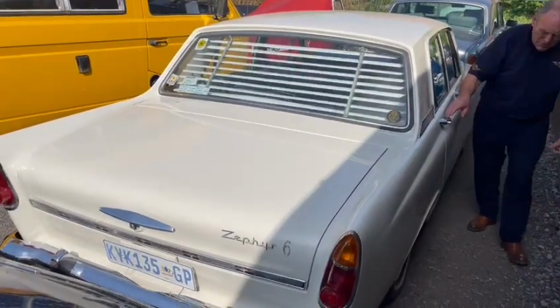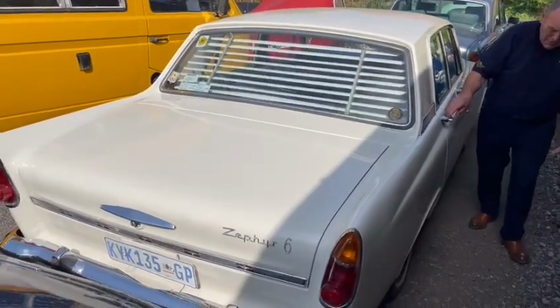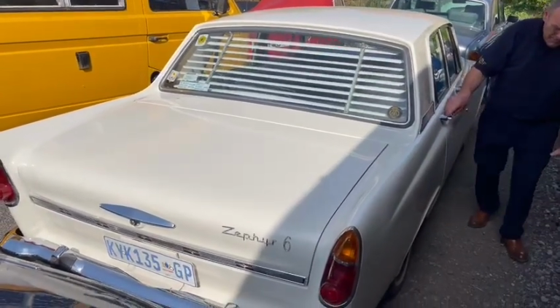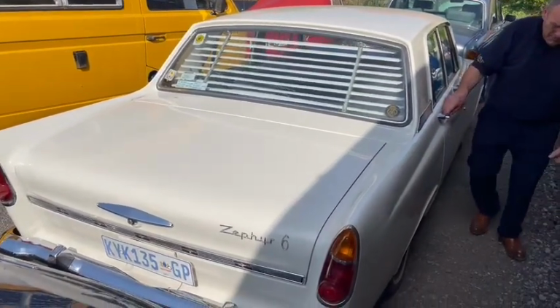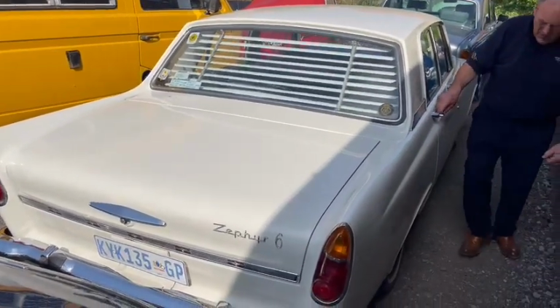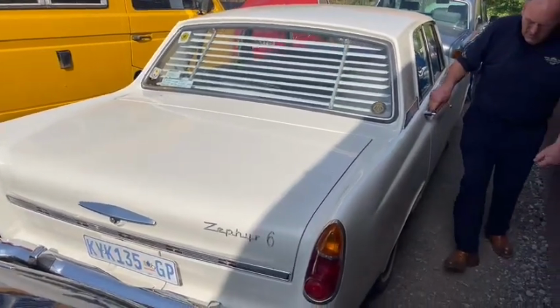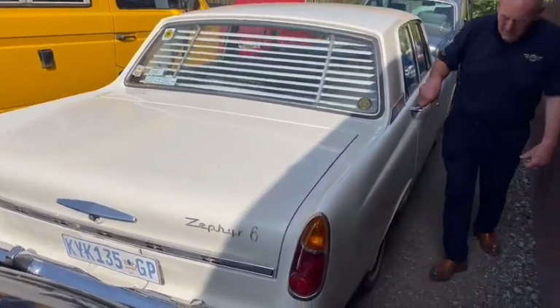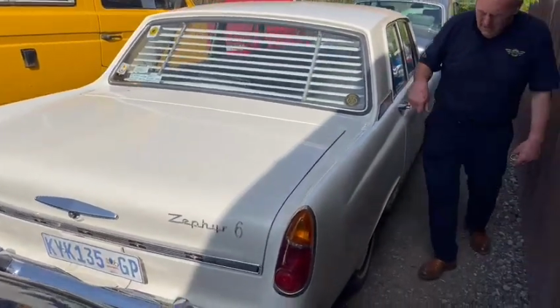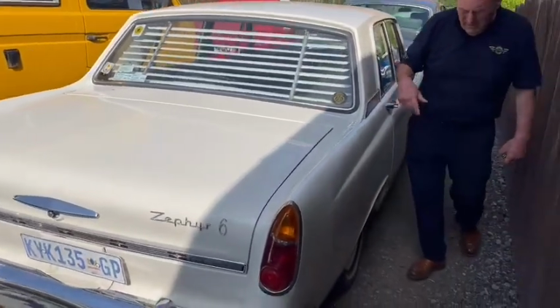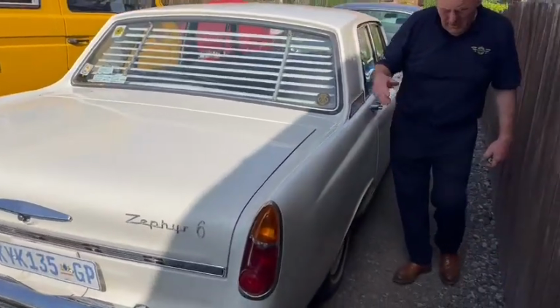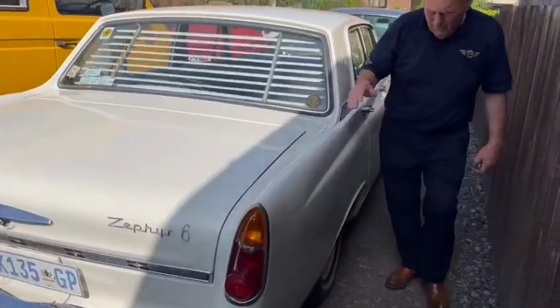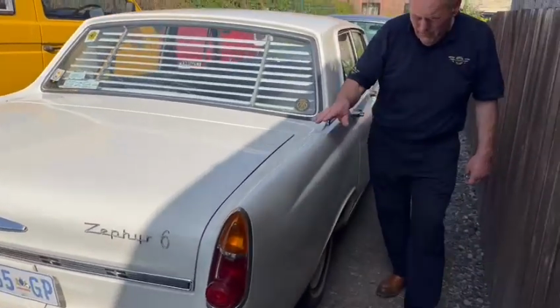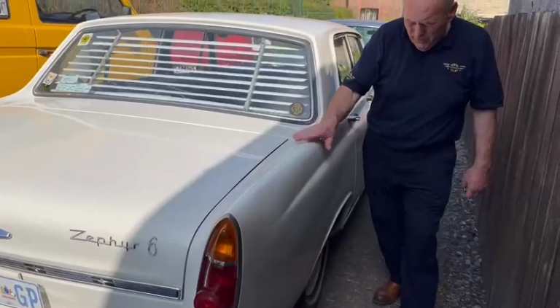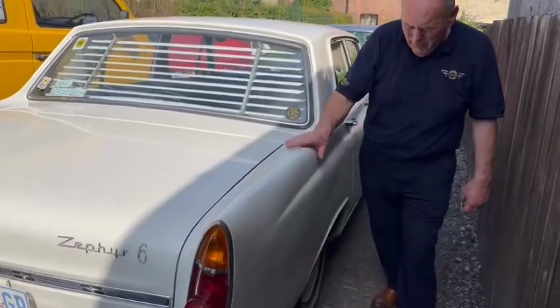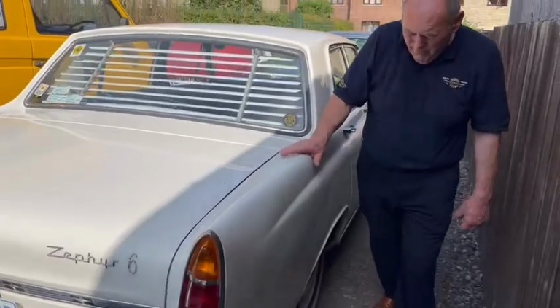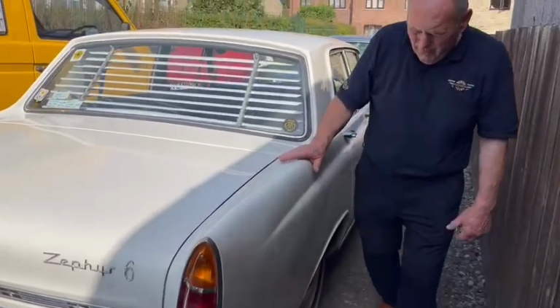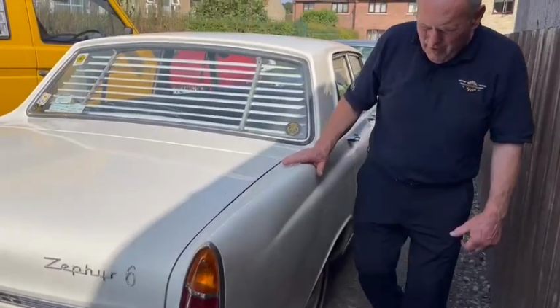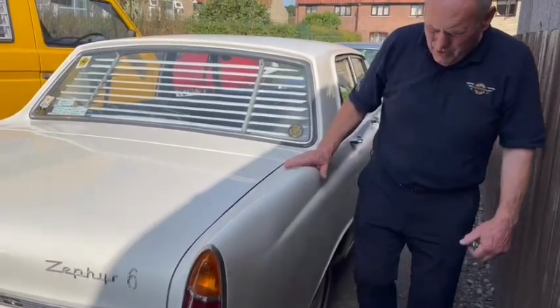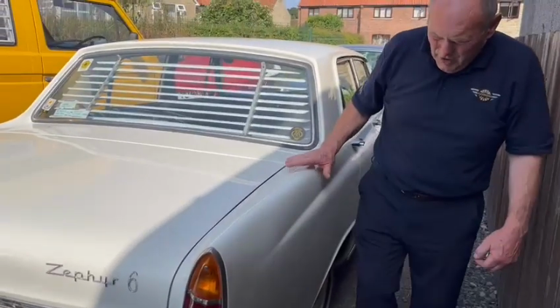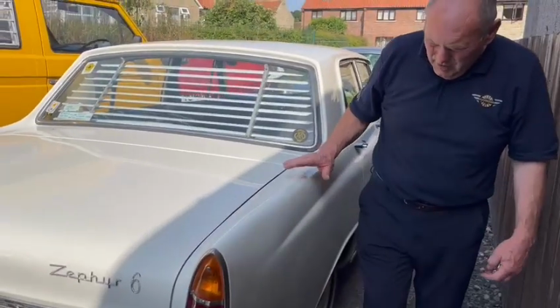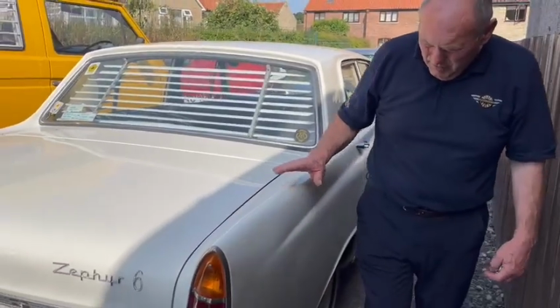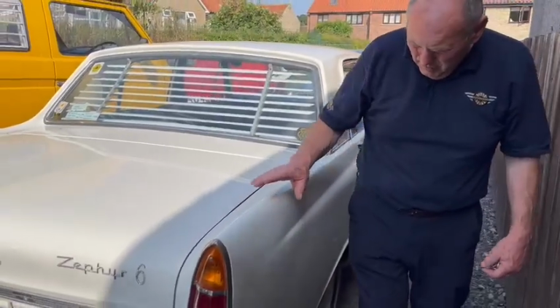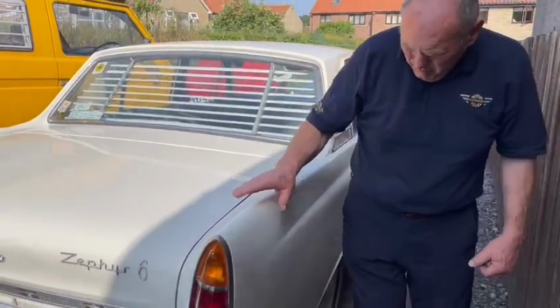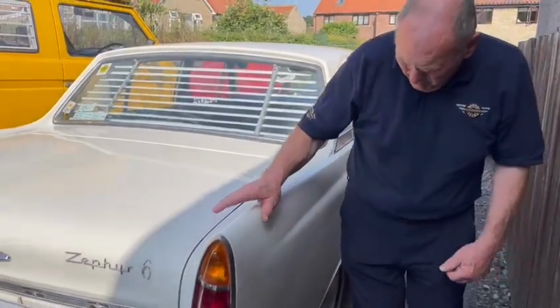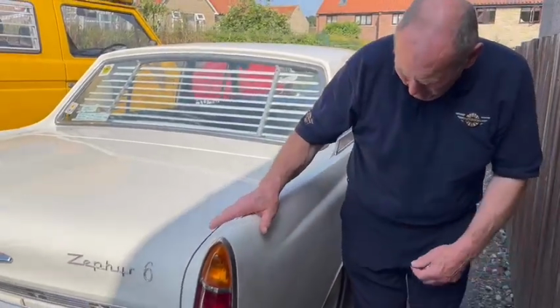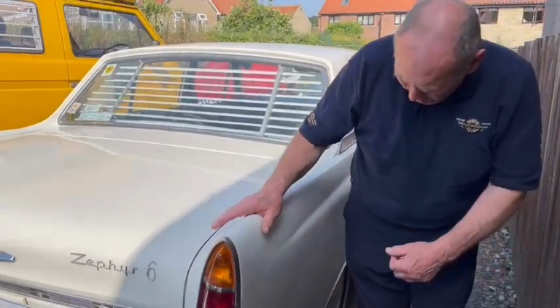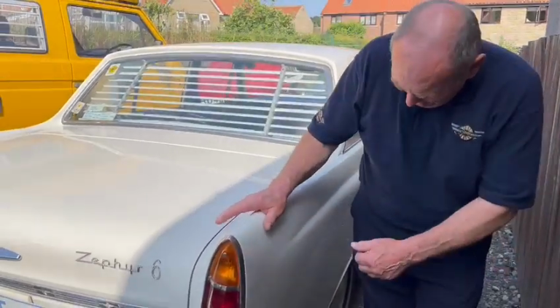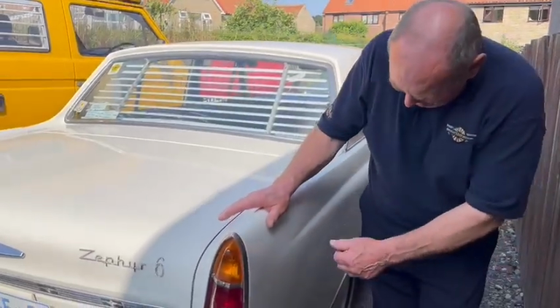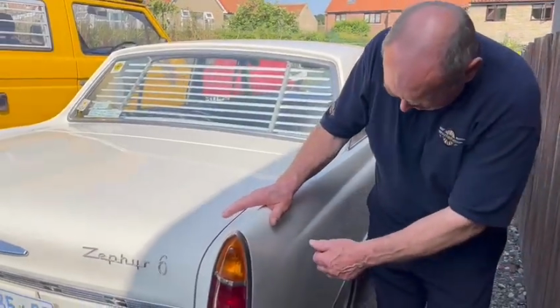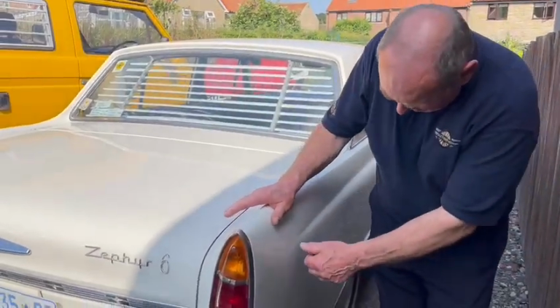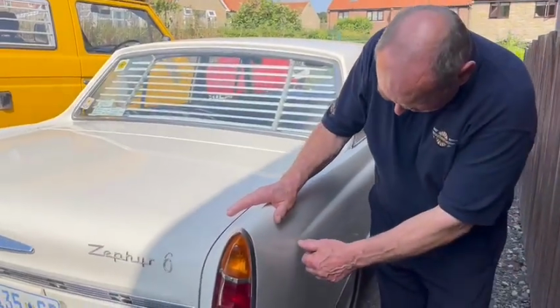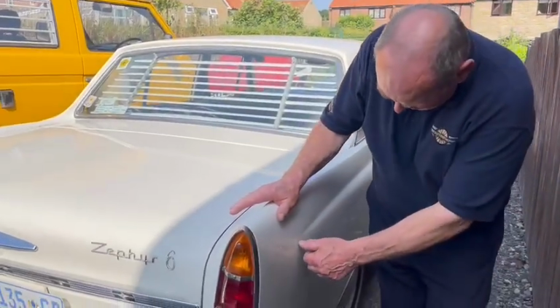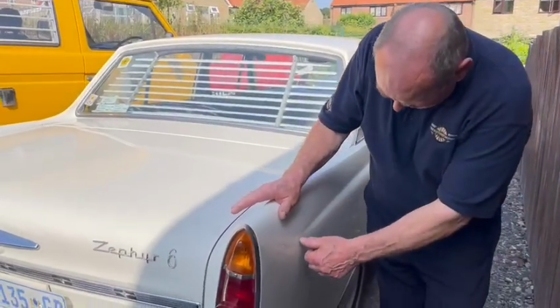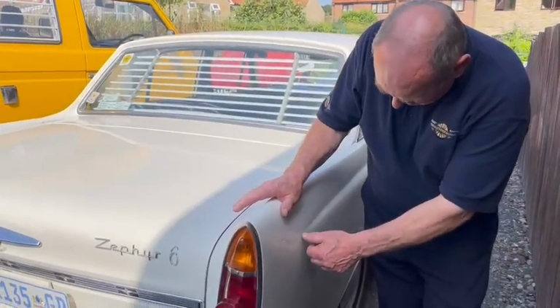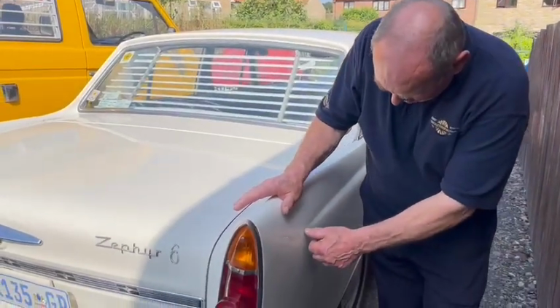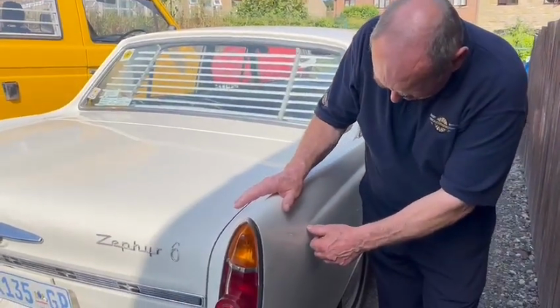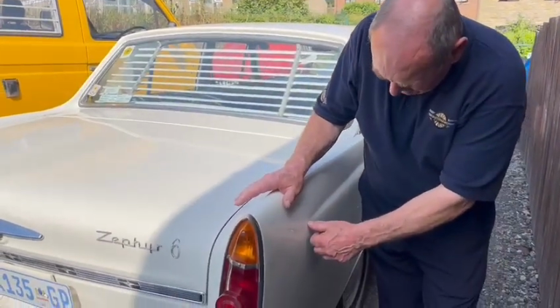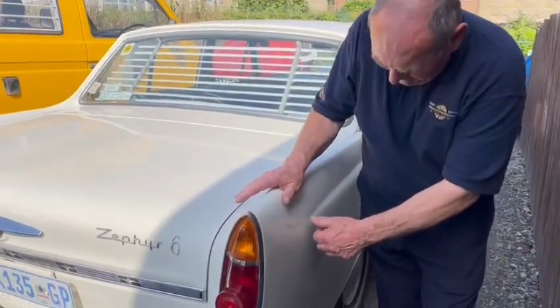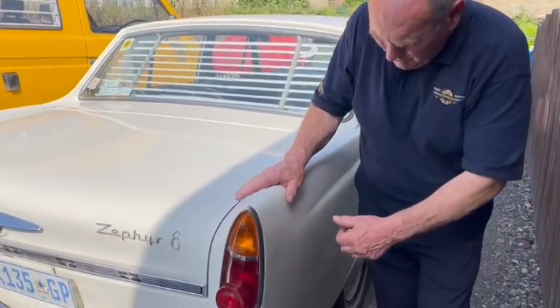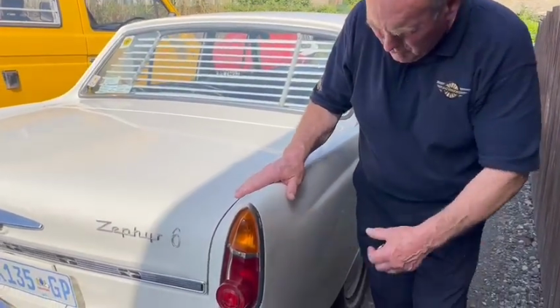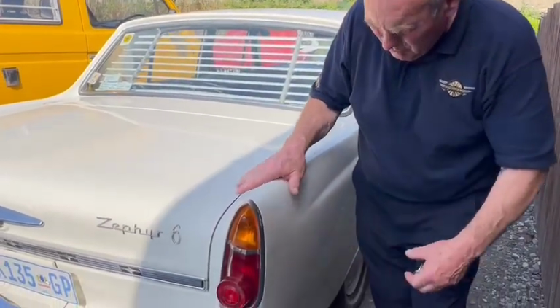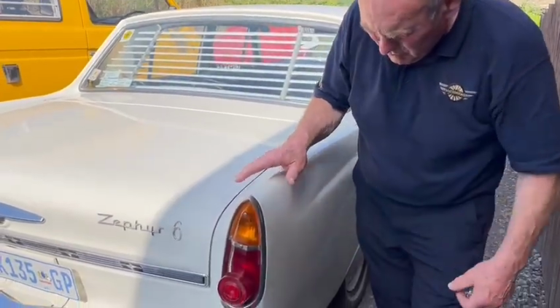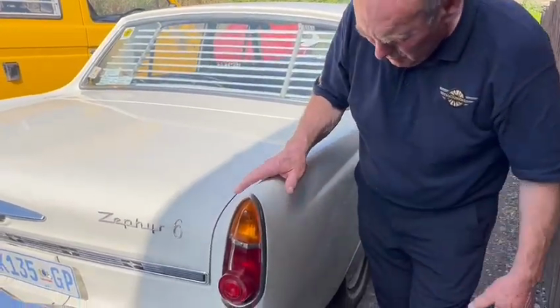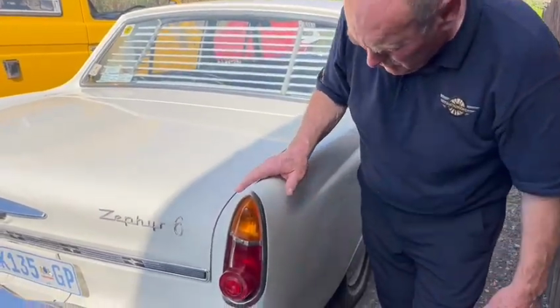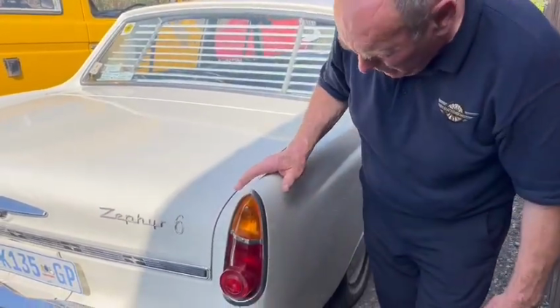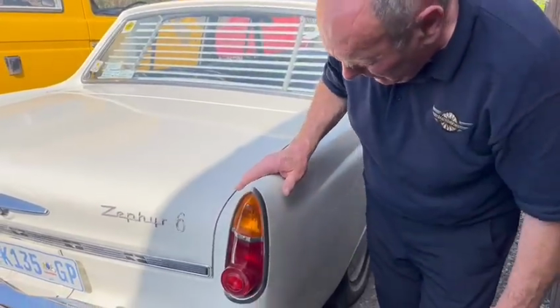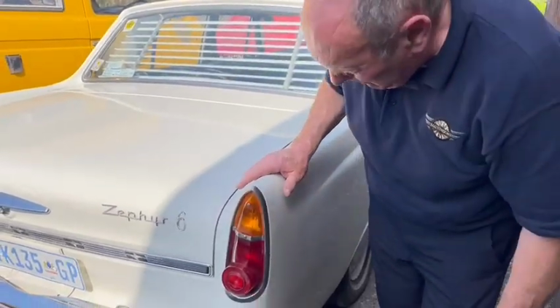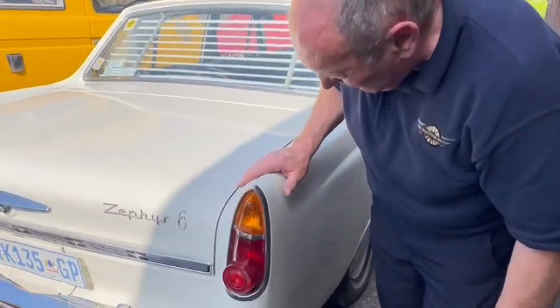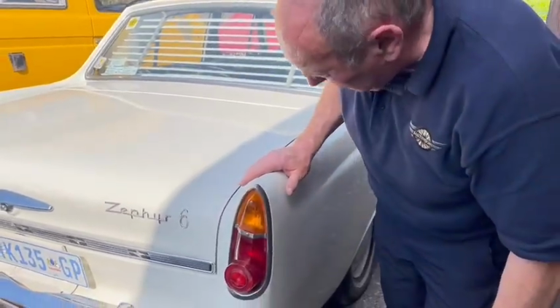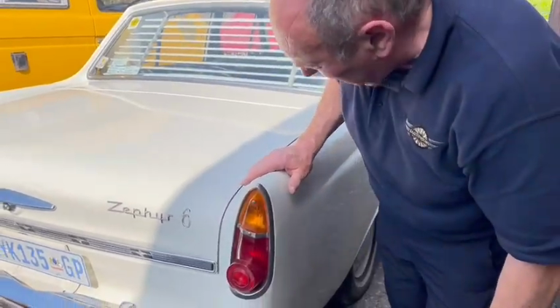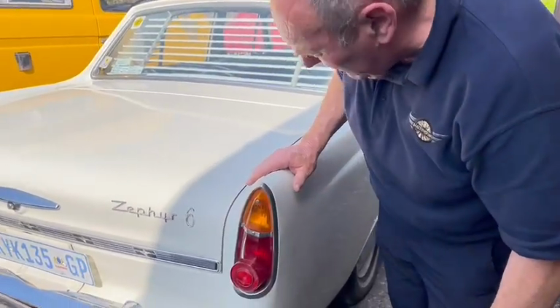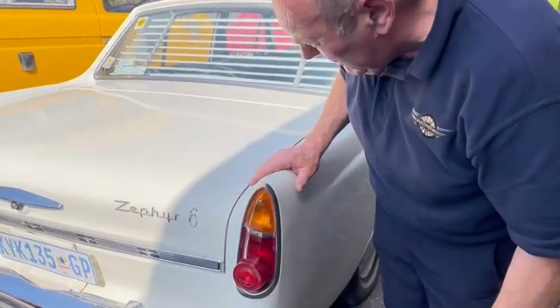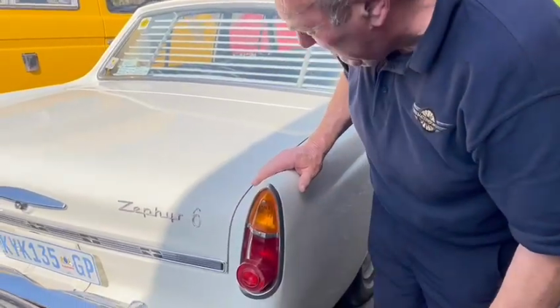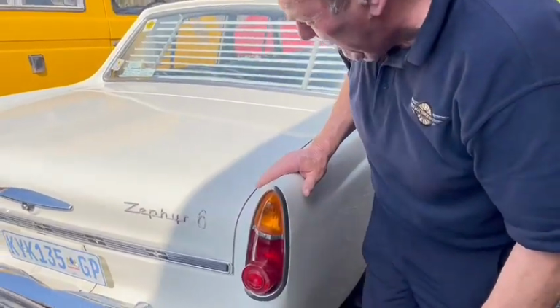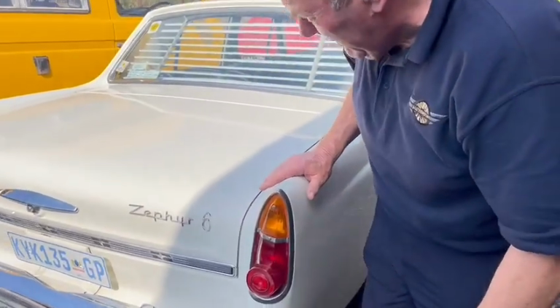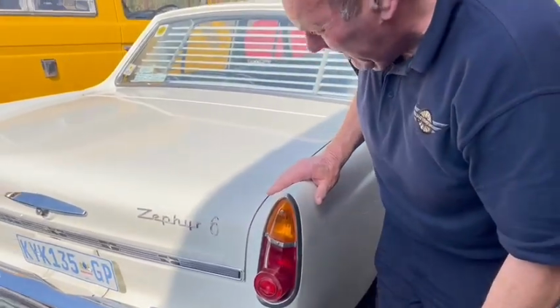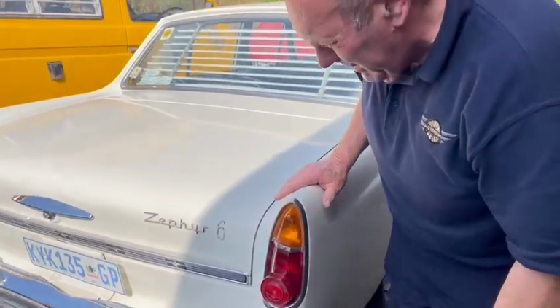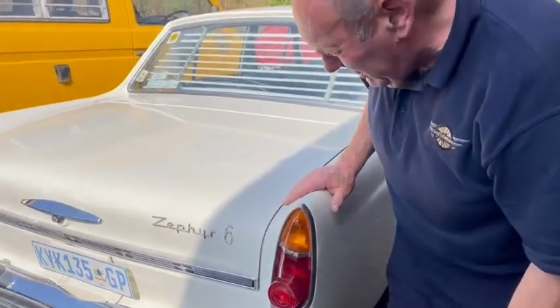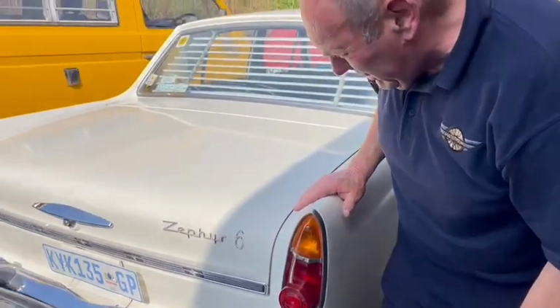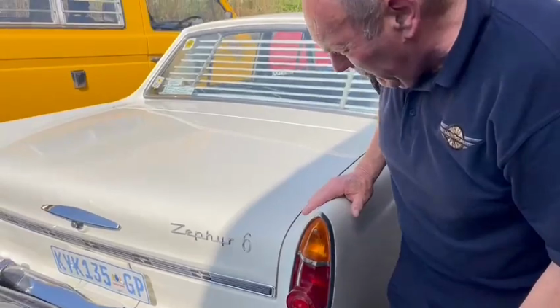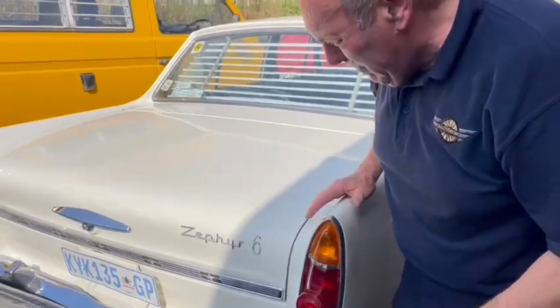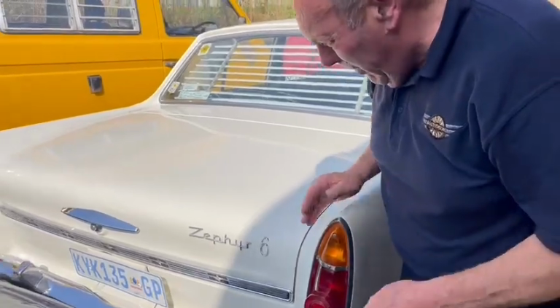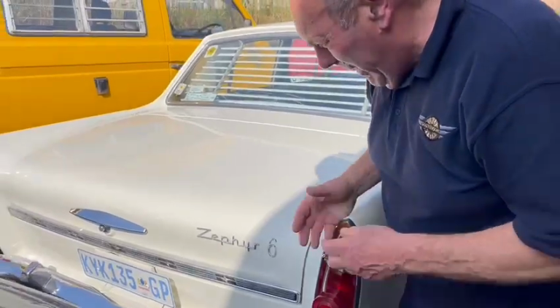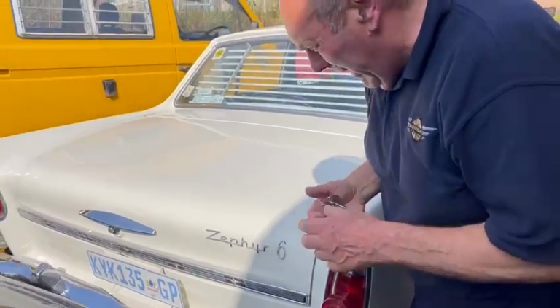Just very, very genuine old car wherever you look. One or two little issues, little tiny bits and pieces, but so minor.